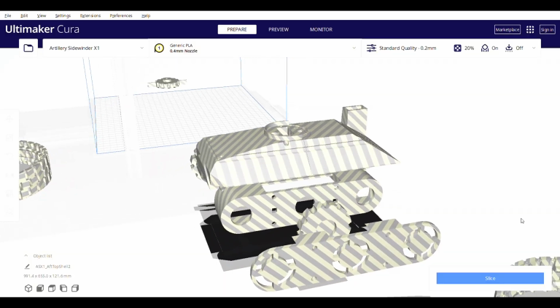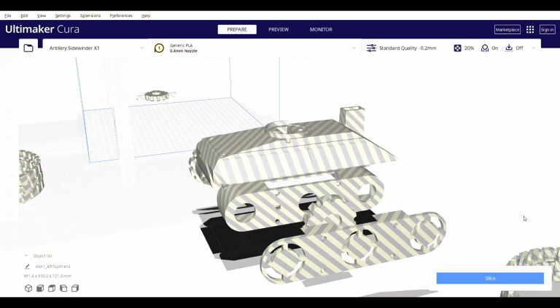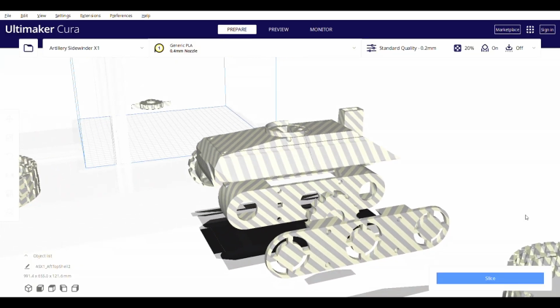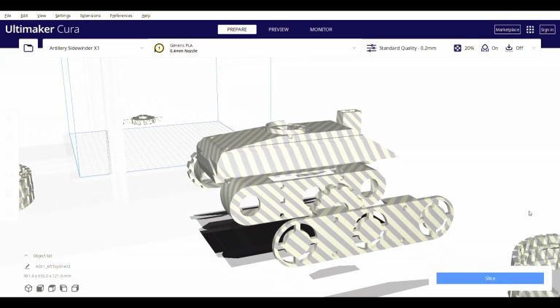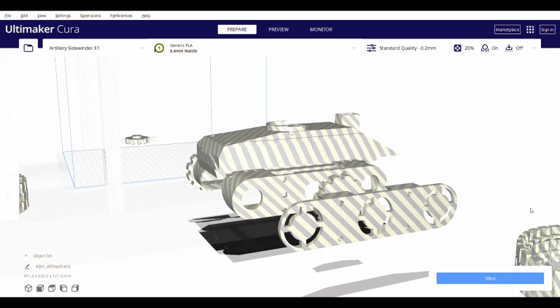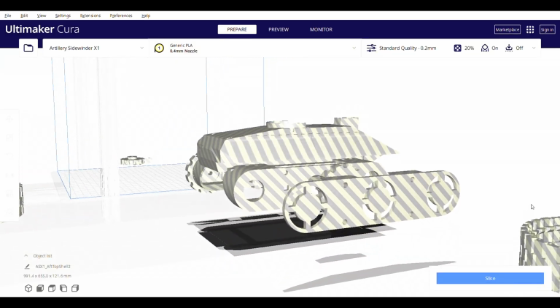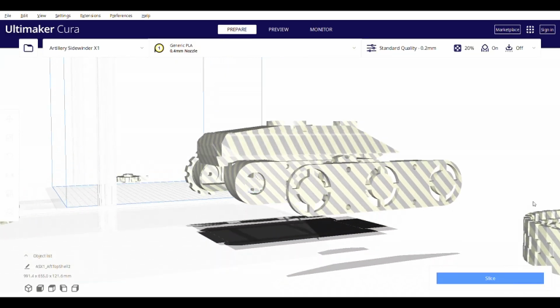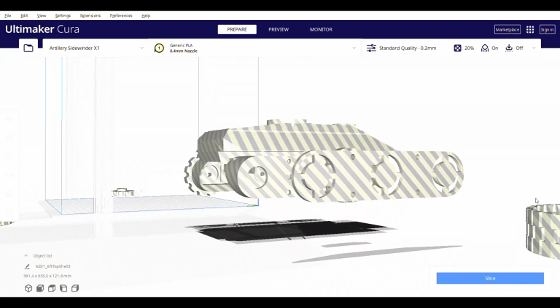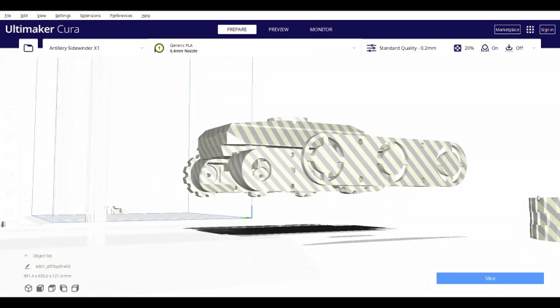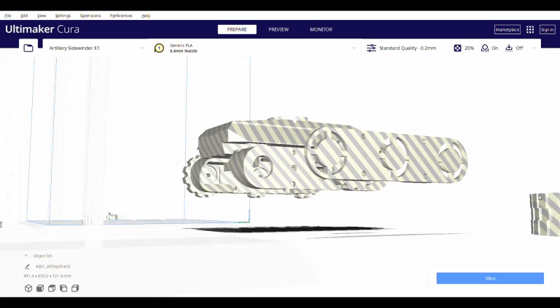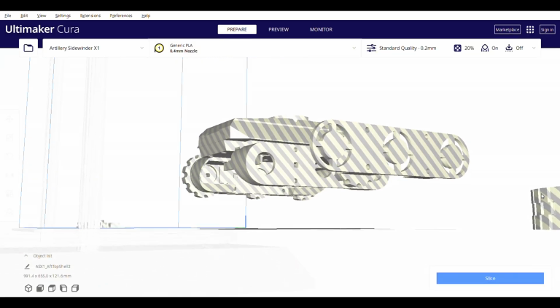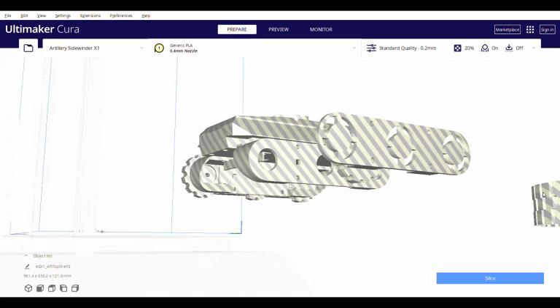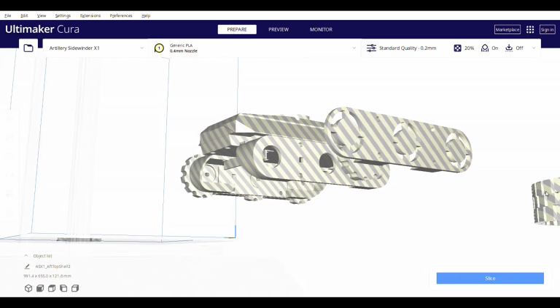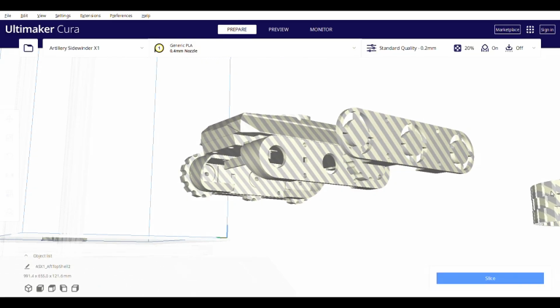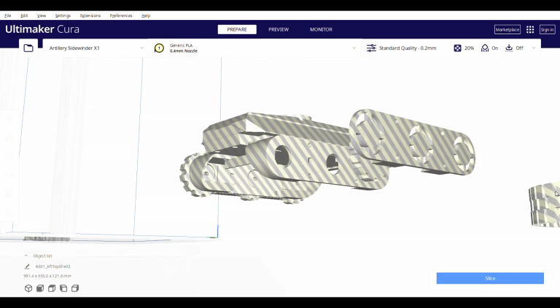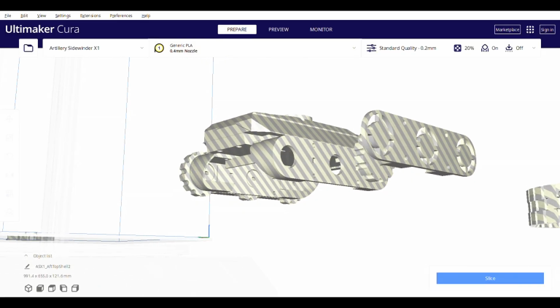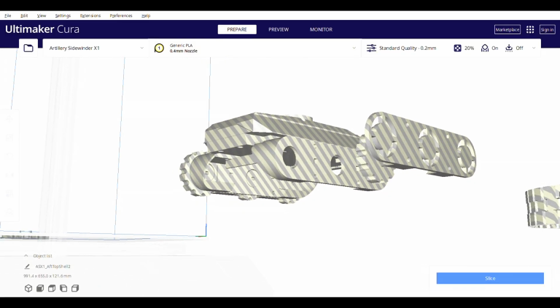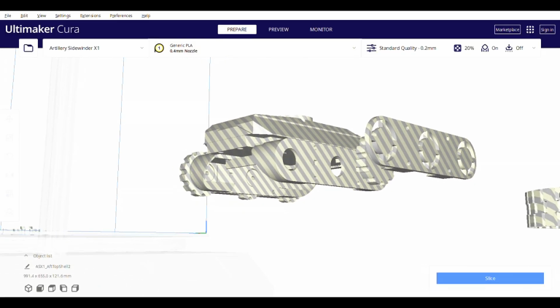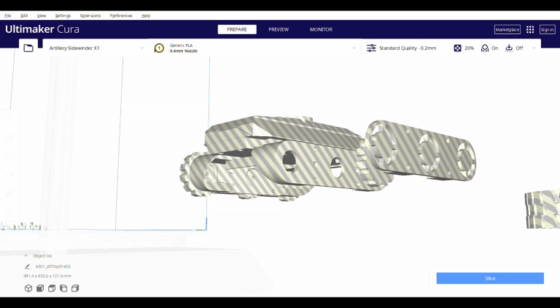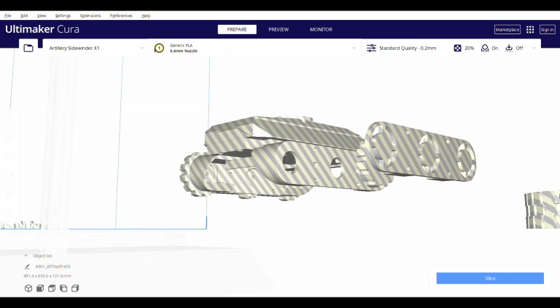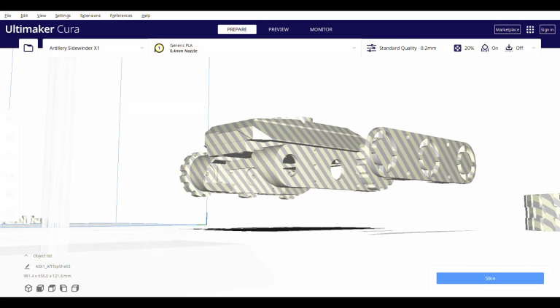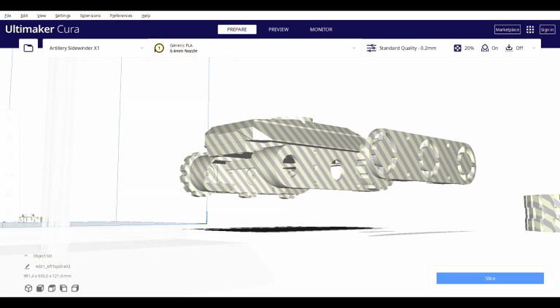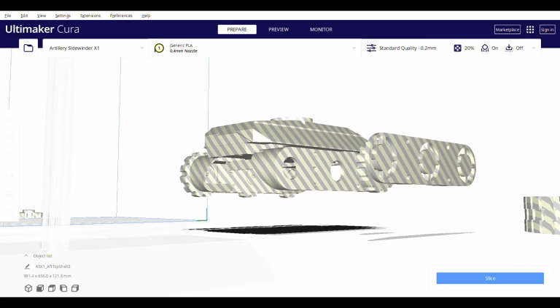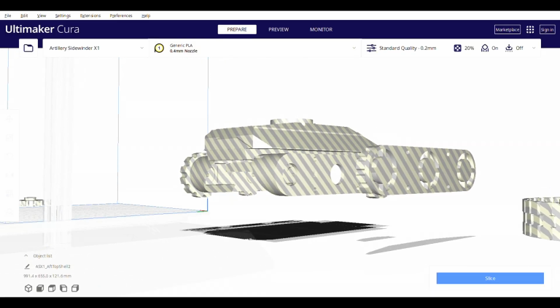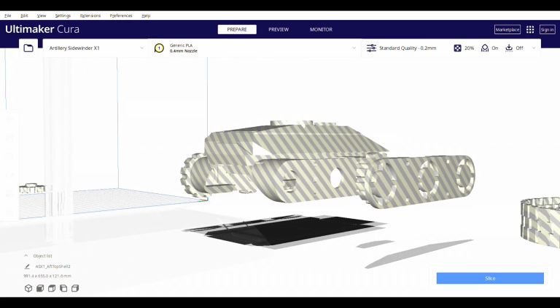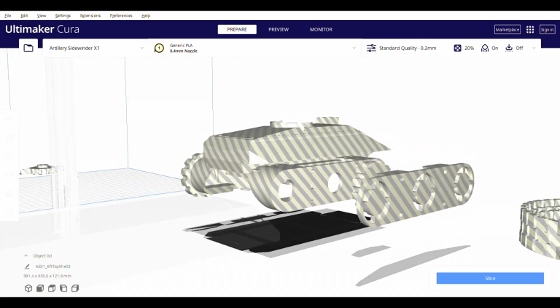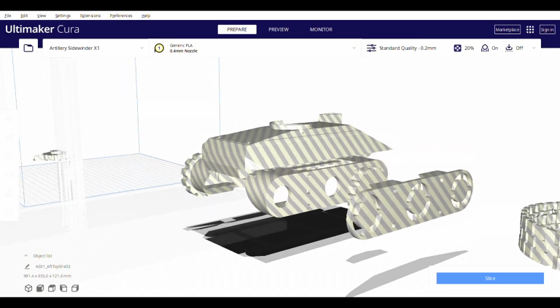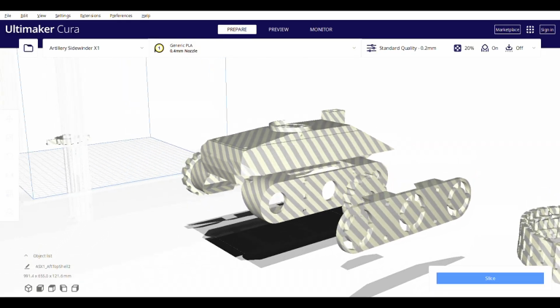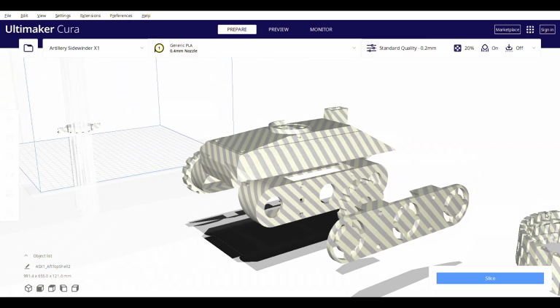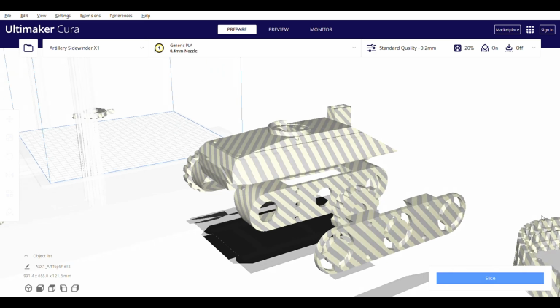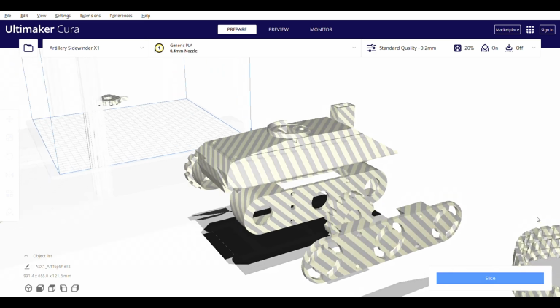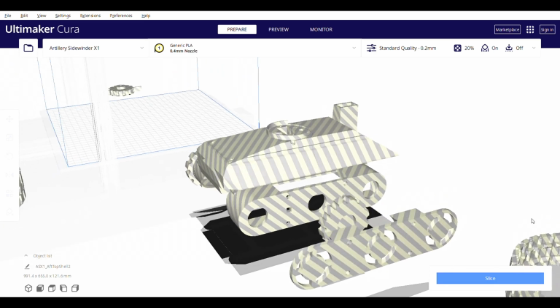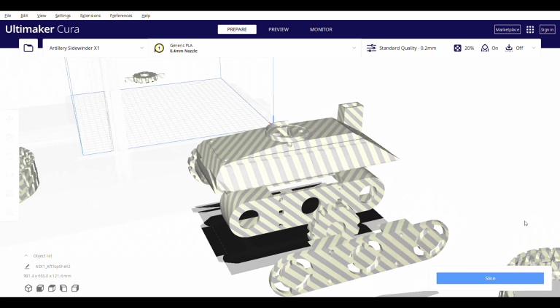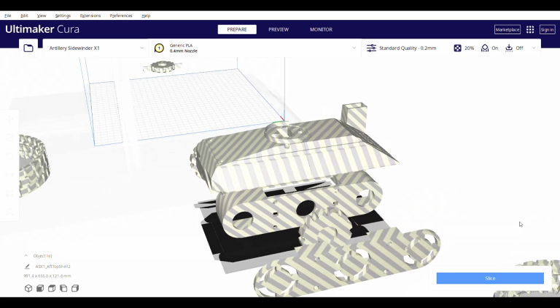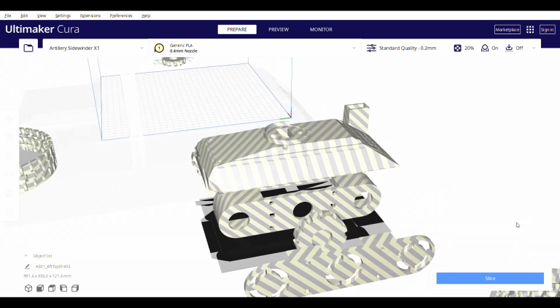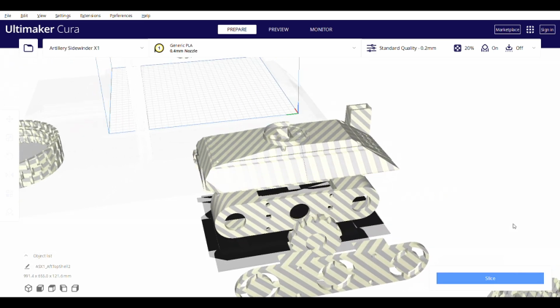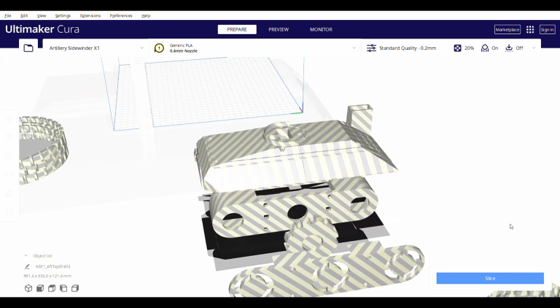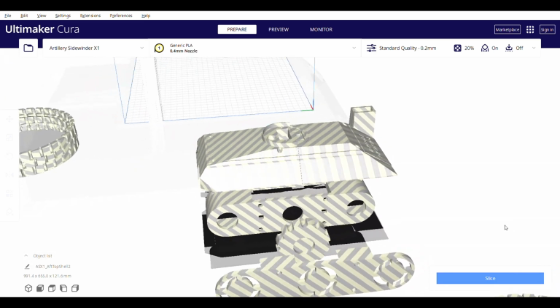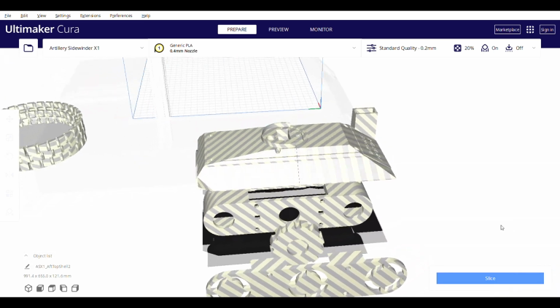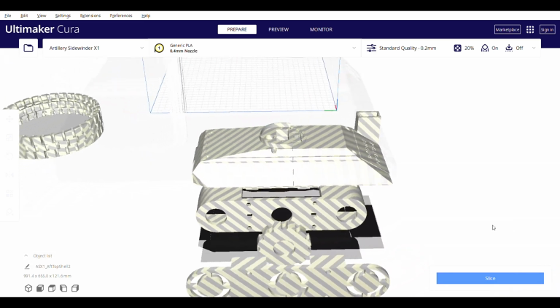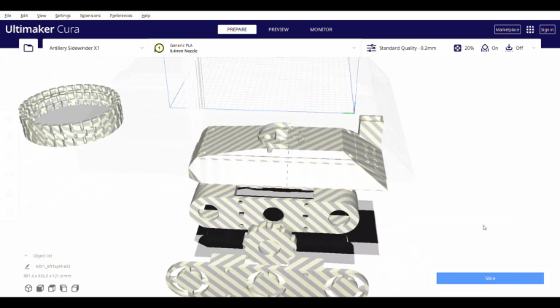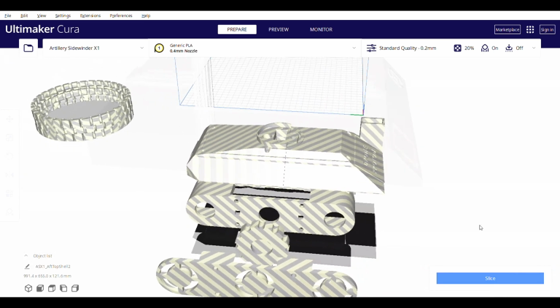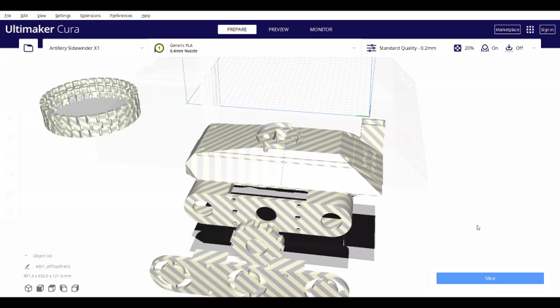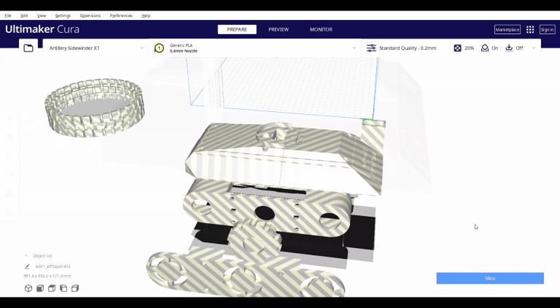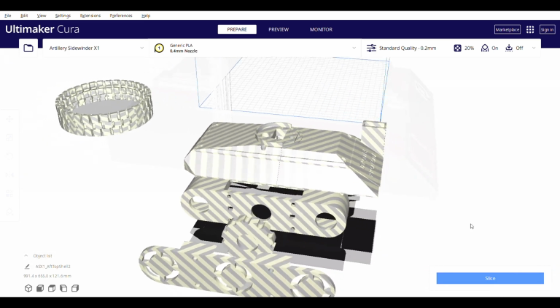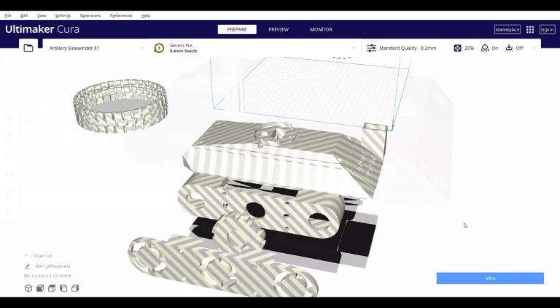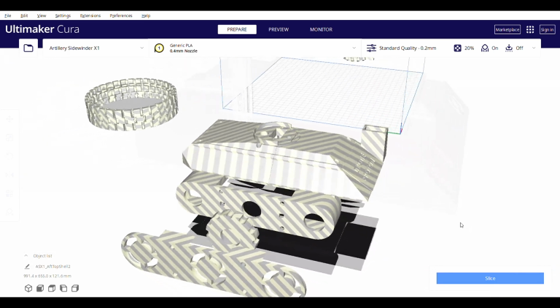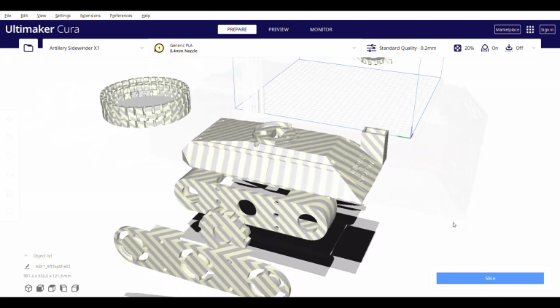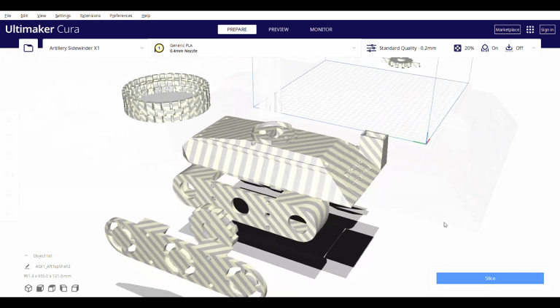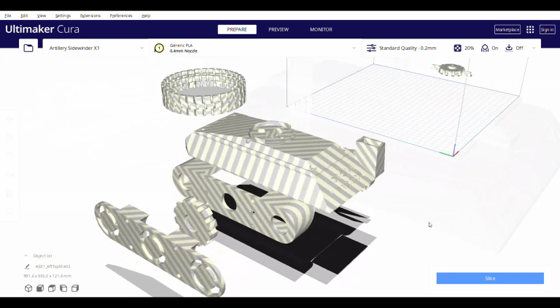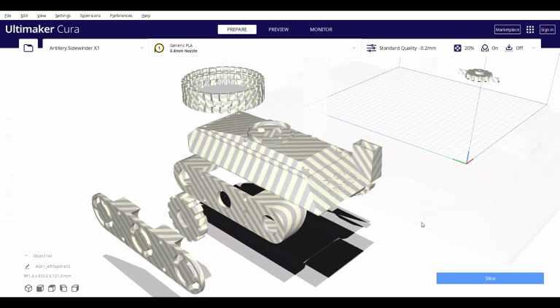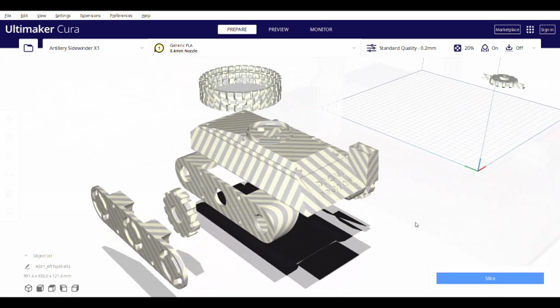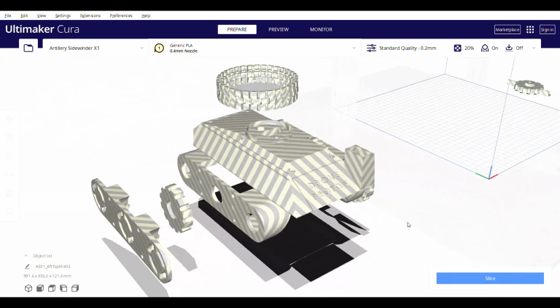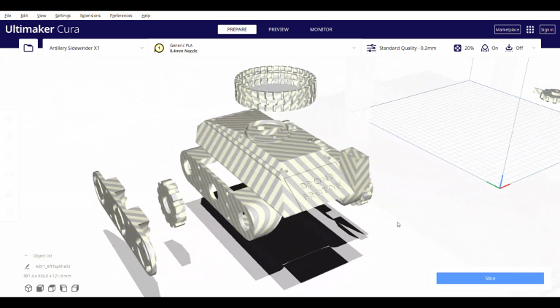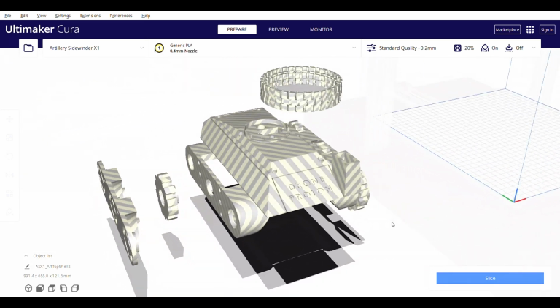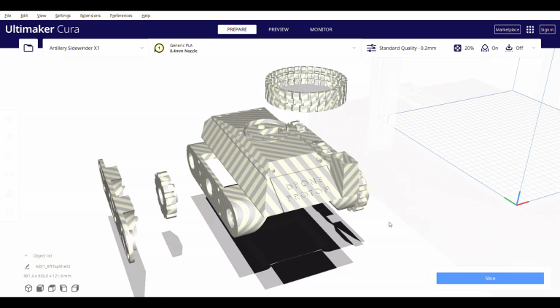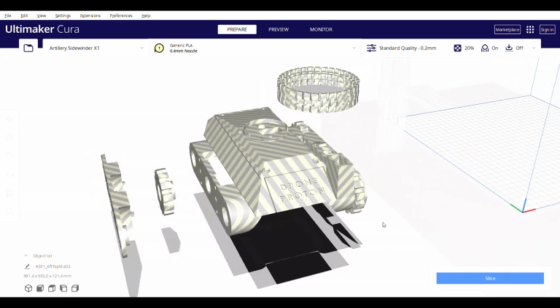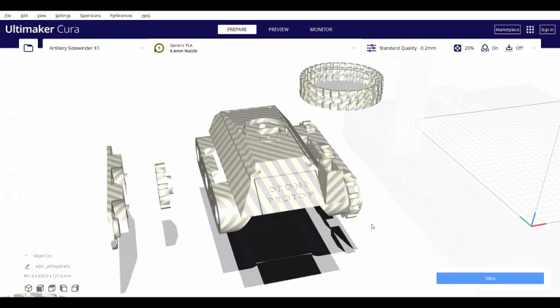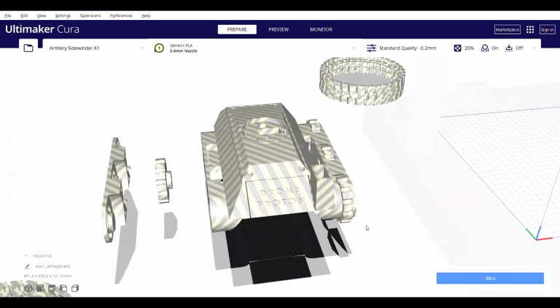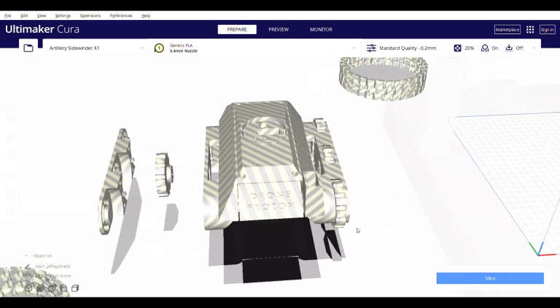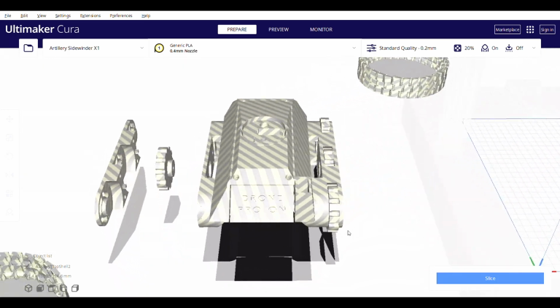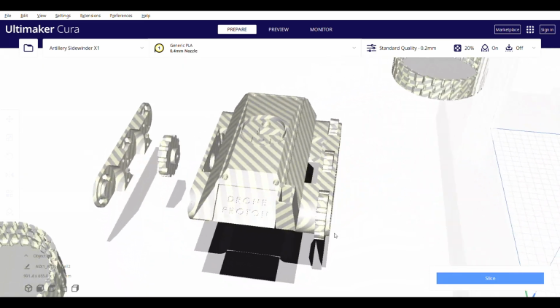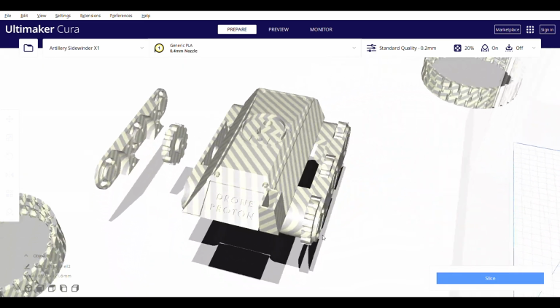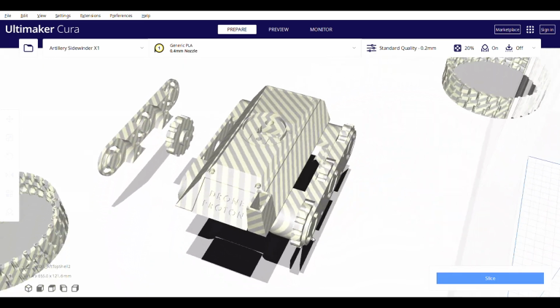Hi everyone, welcome to DroneProtron YouTube channel. In this video I will show you how to make a 3D printed, remotely controlled RC tank.